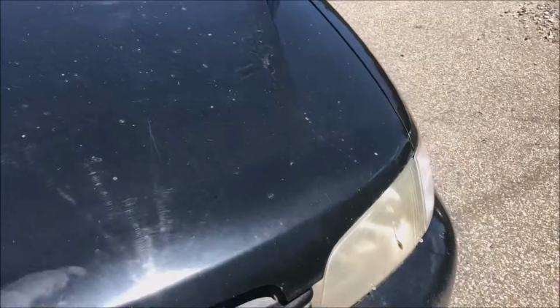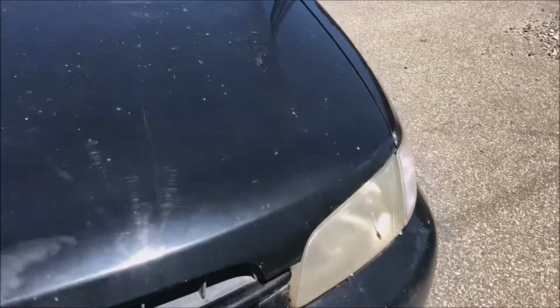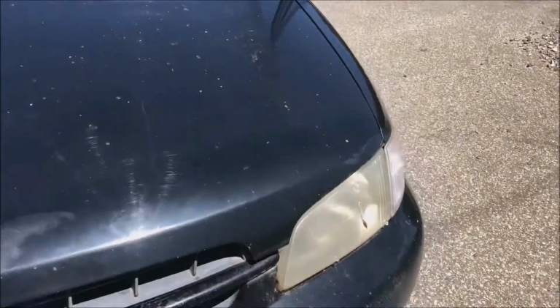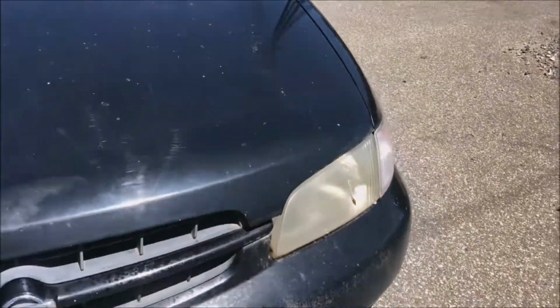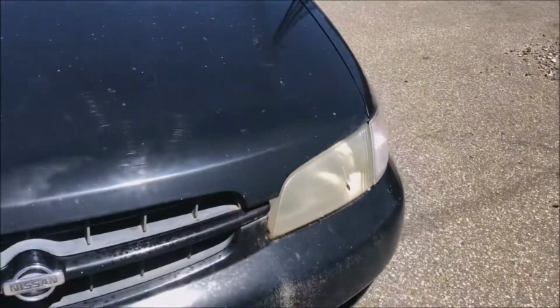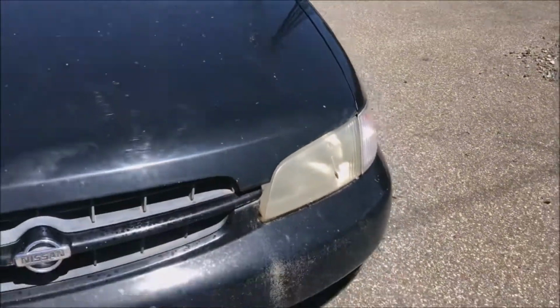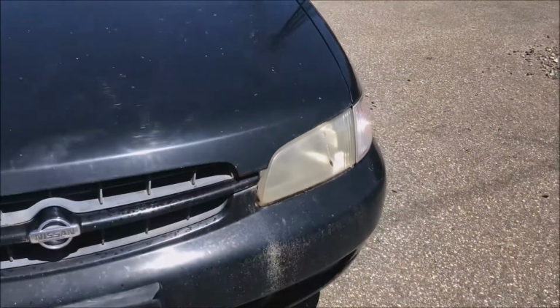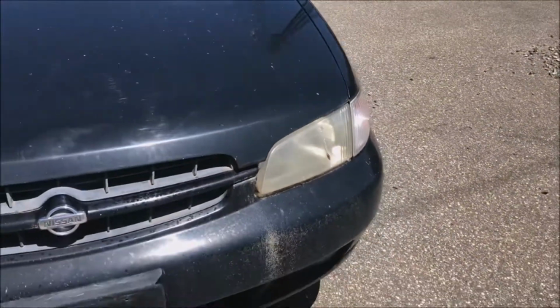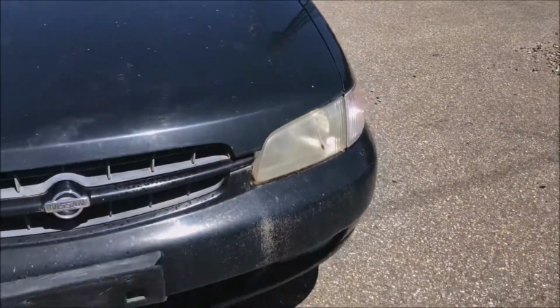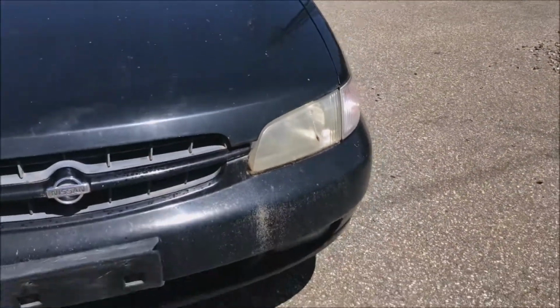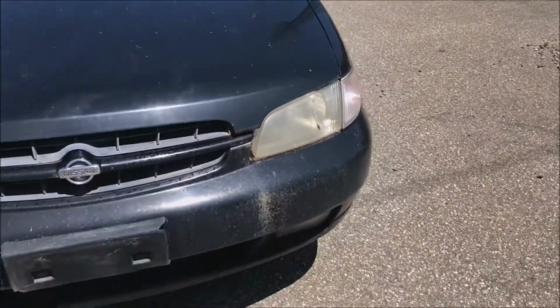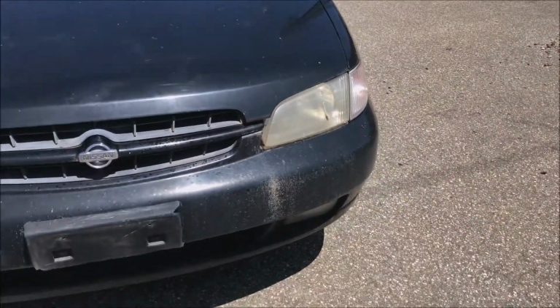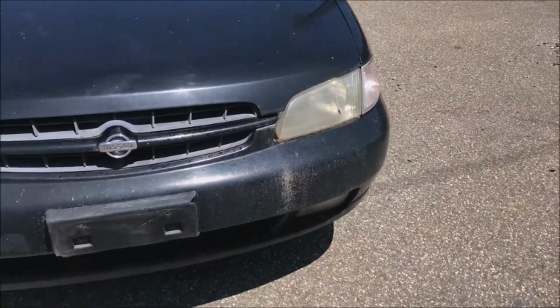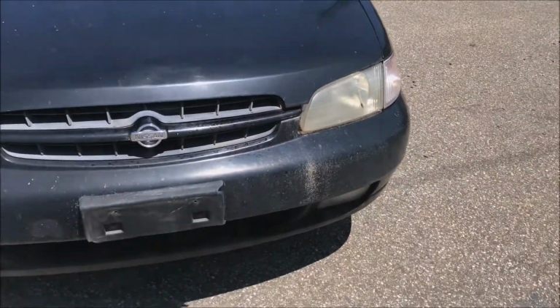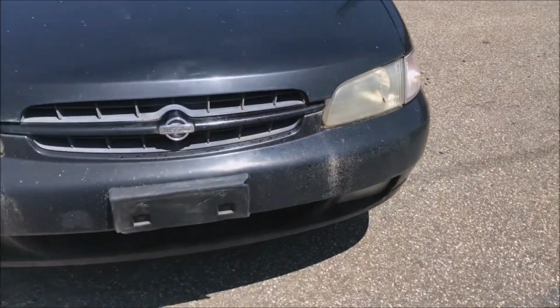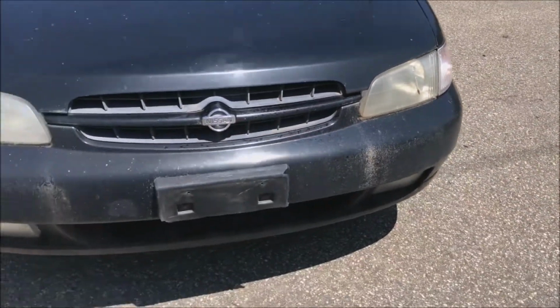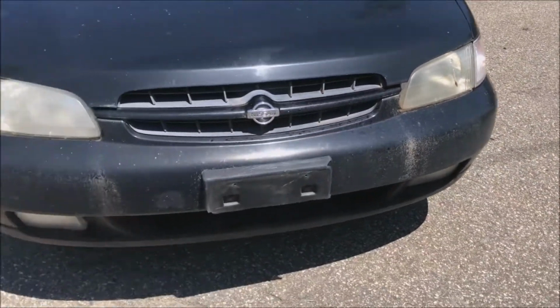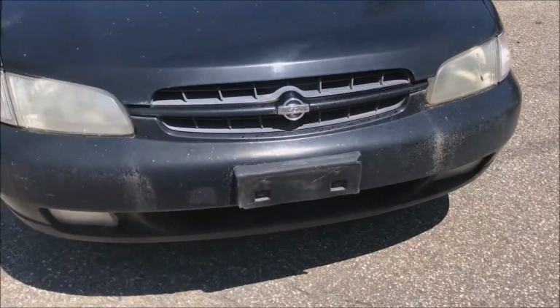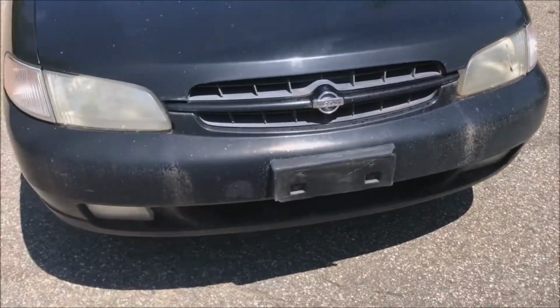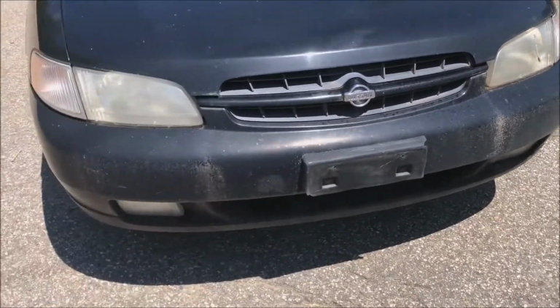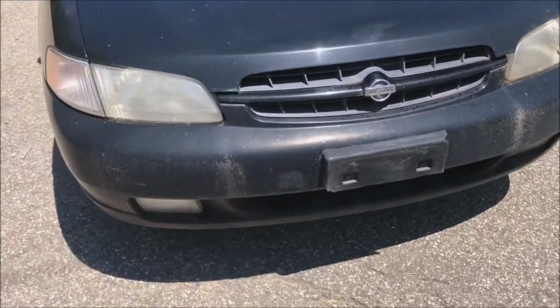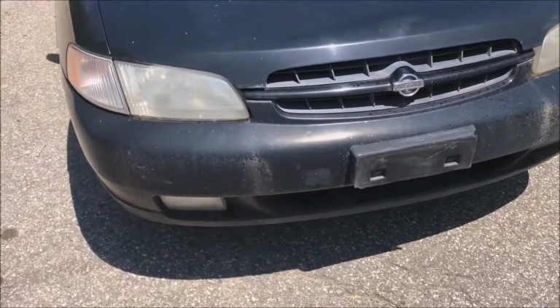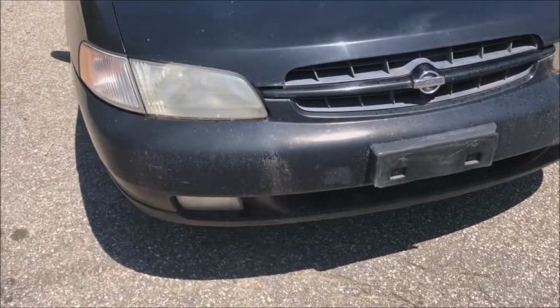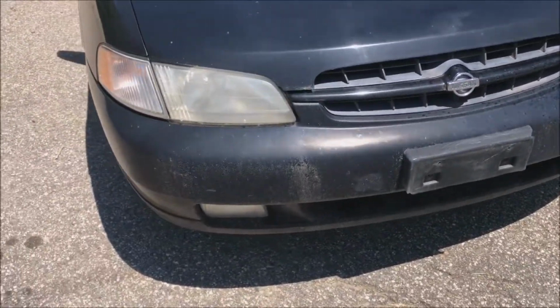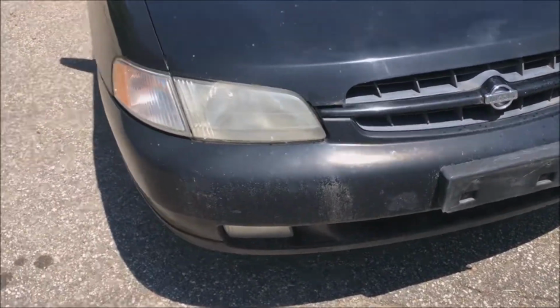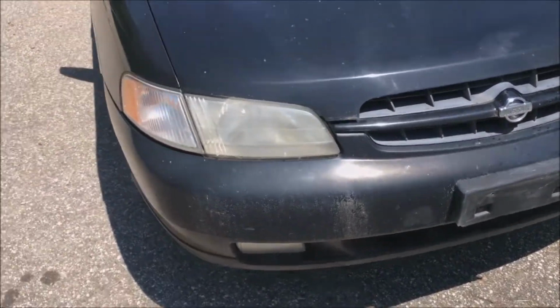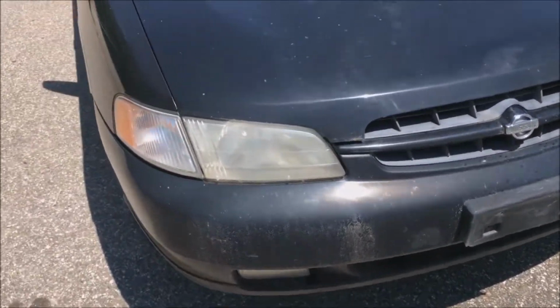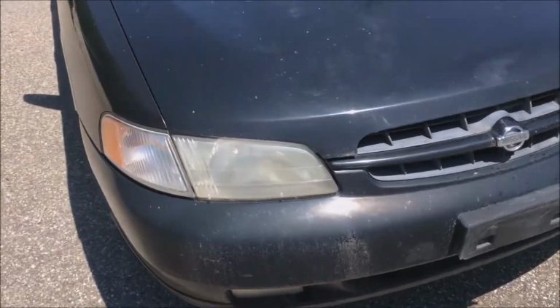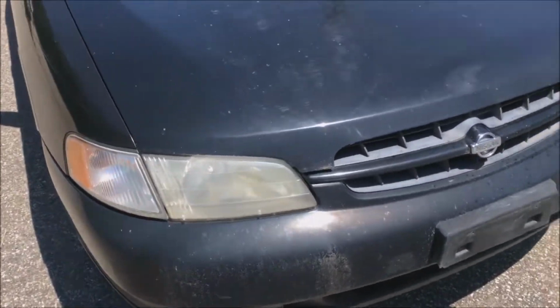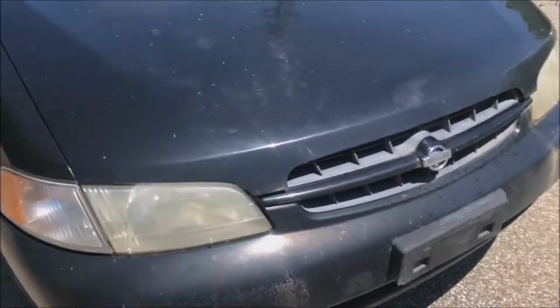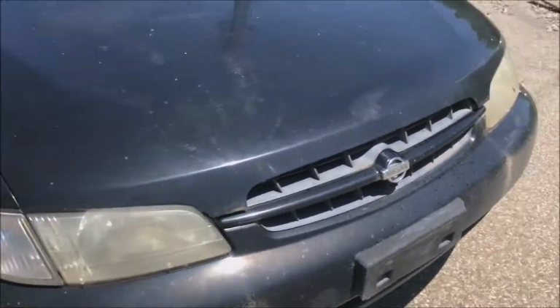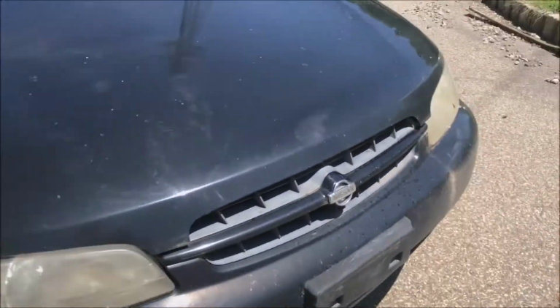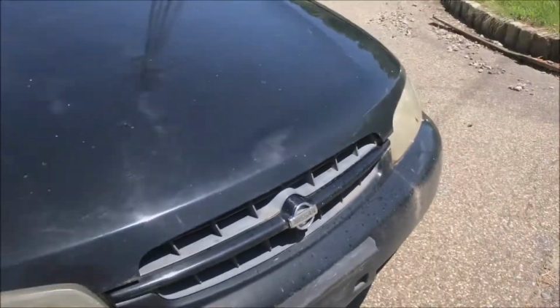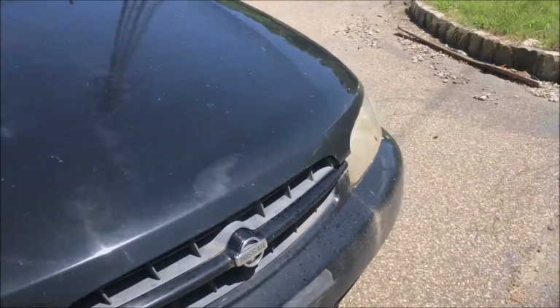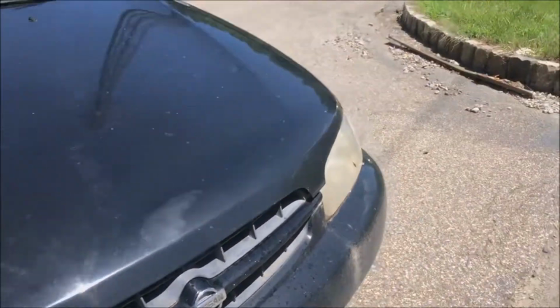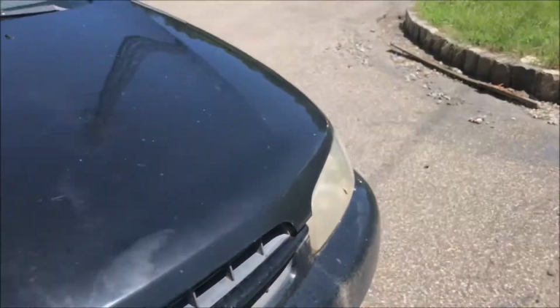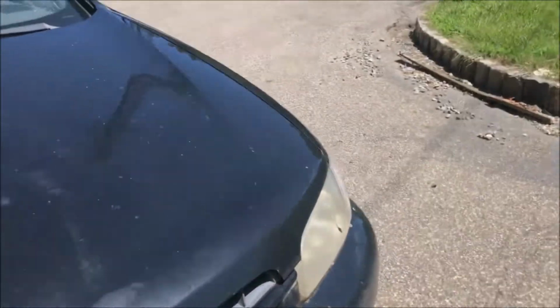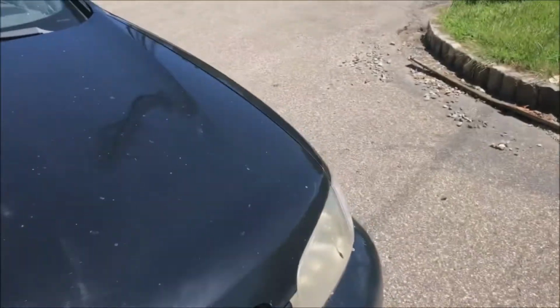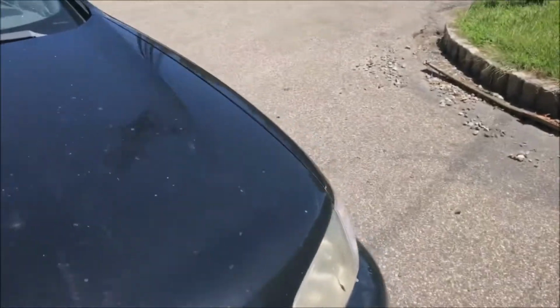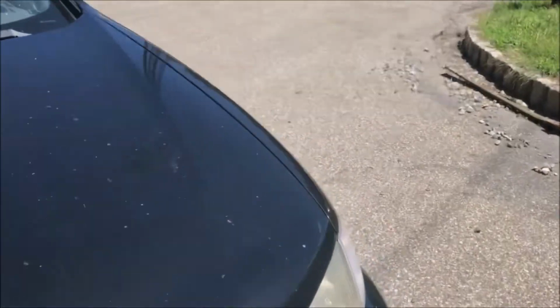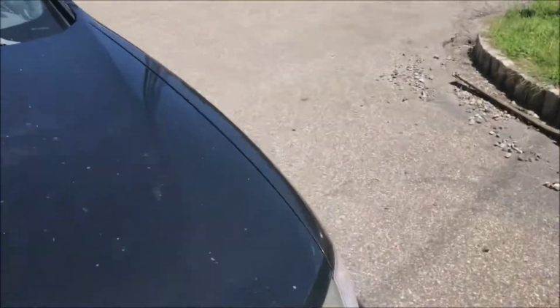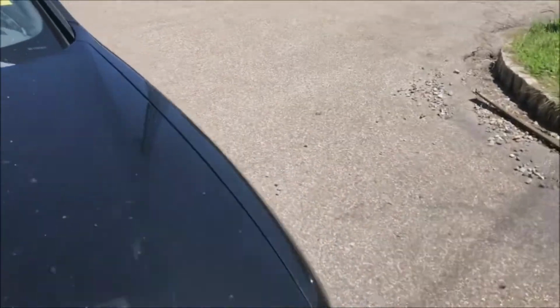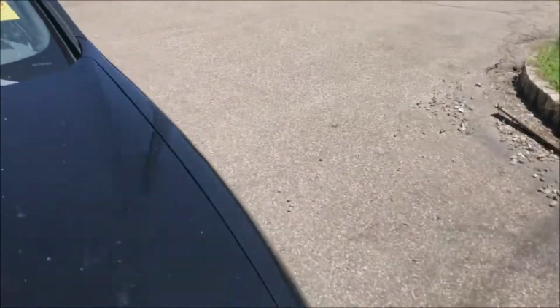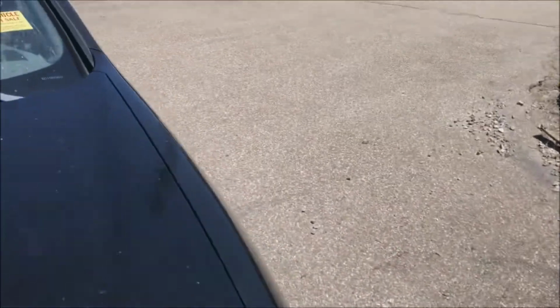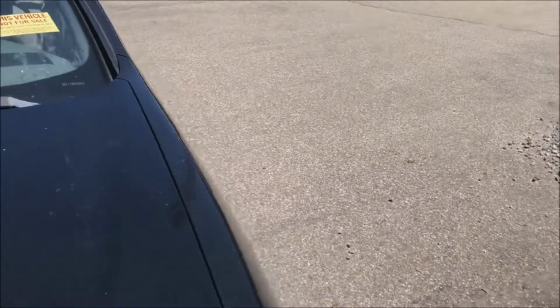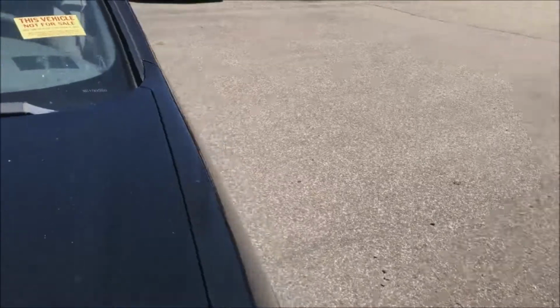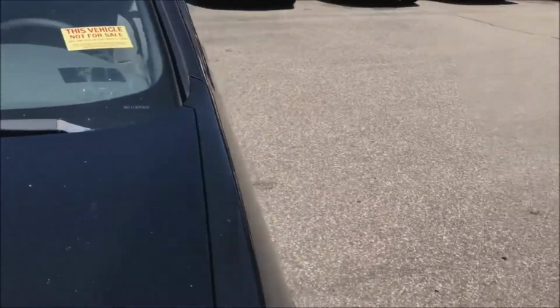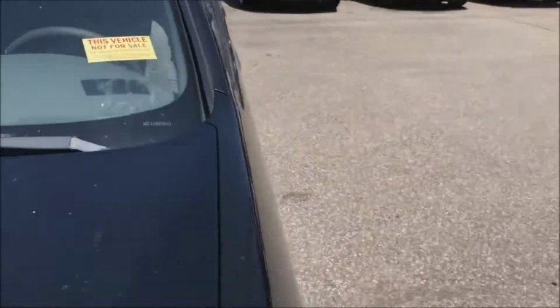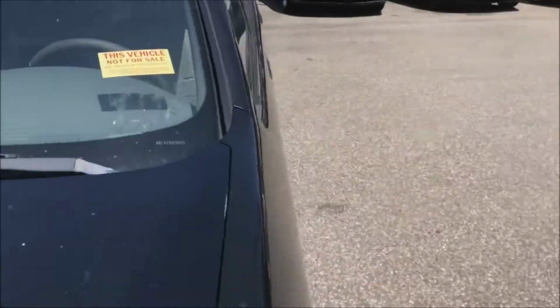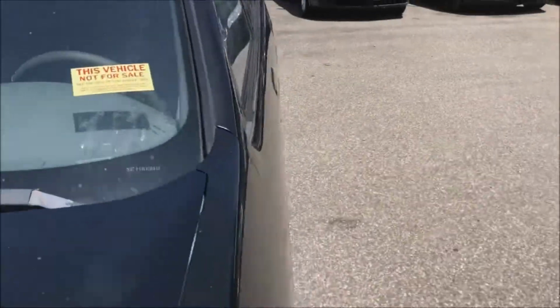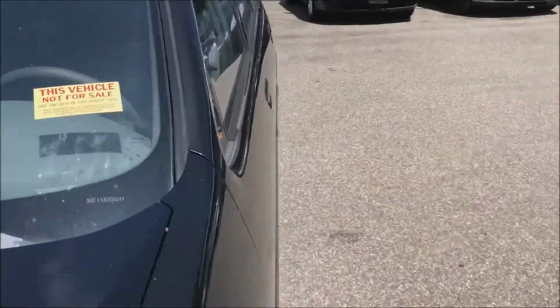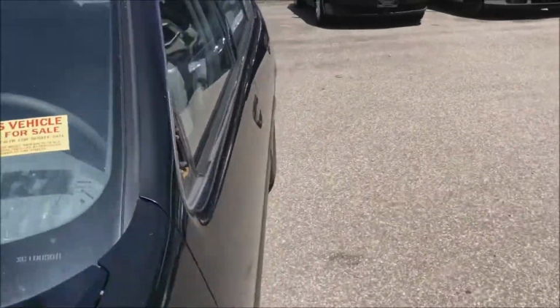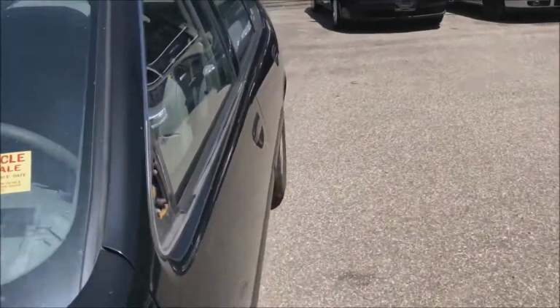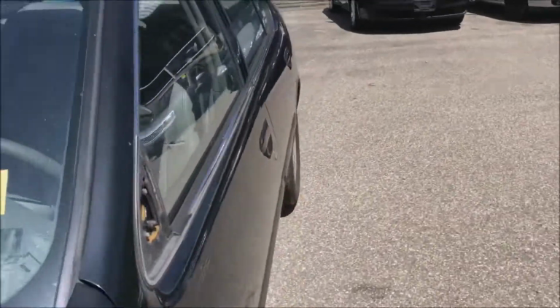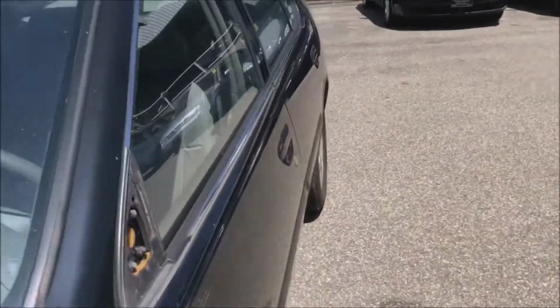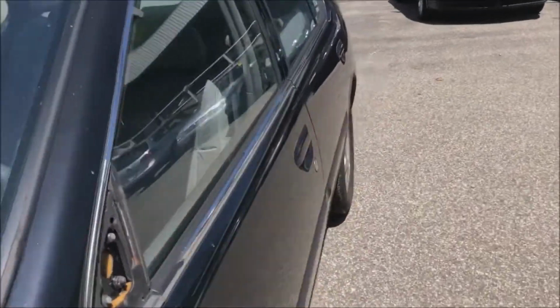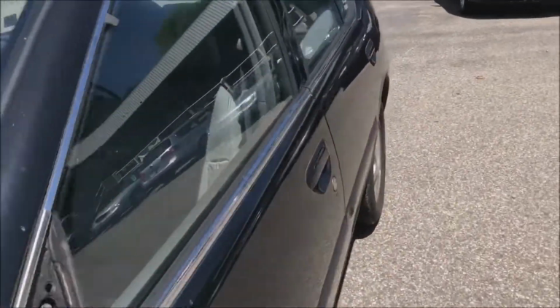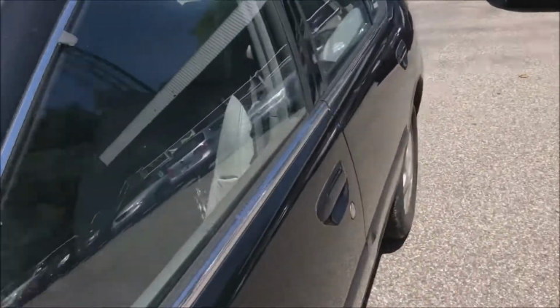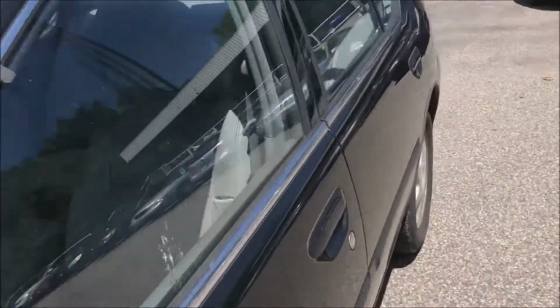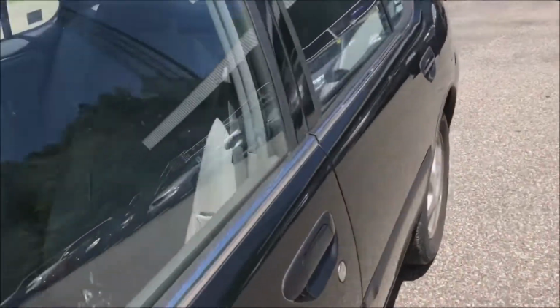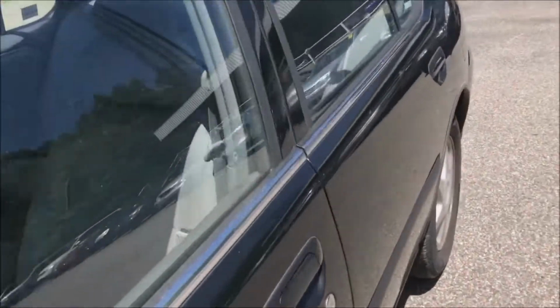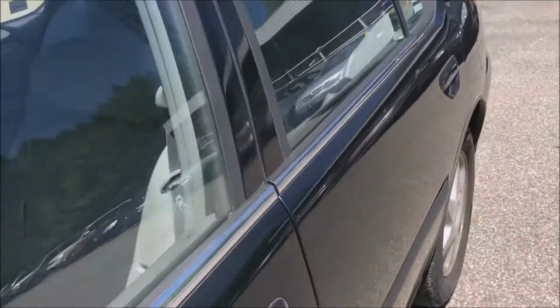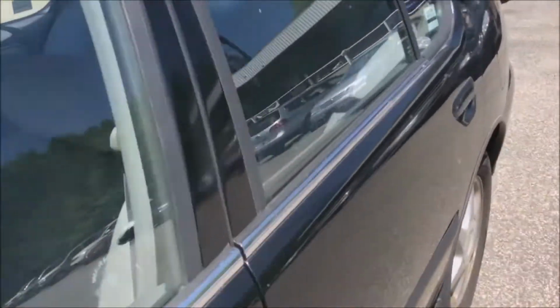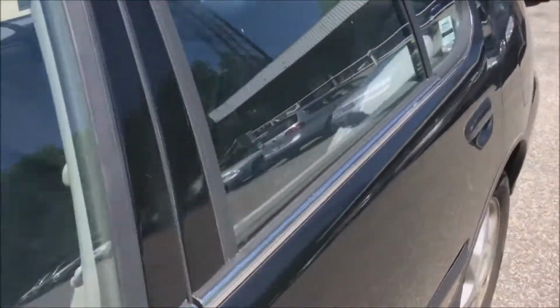Let's take a quick look at the hood and then the front bumper there. Next thing we're going to do is hop in and just whip it around the lot real quick.